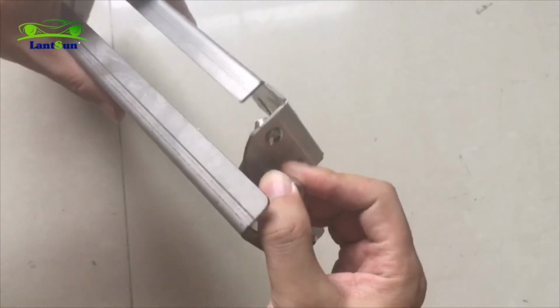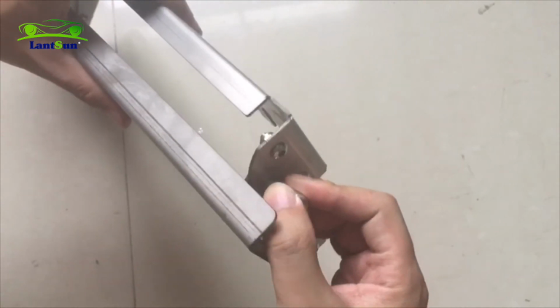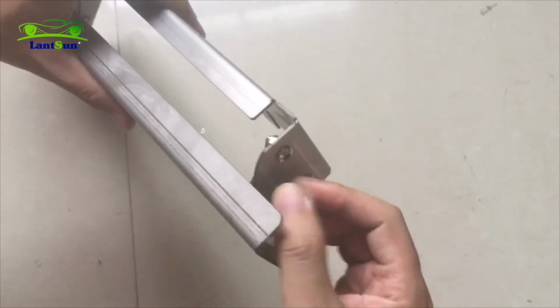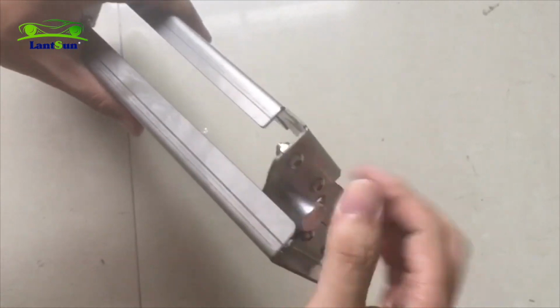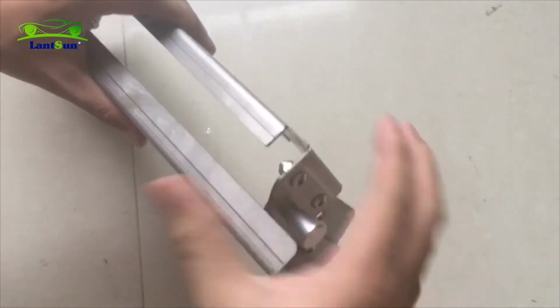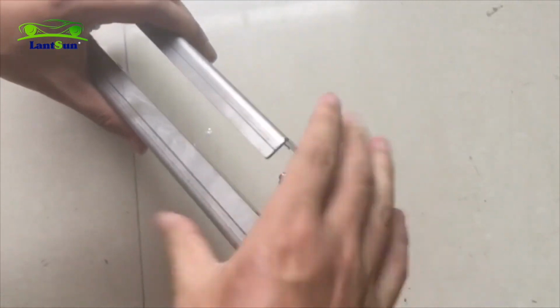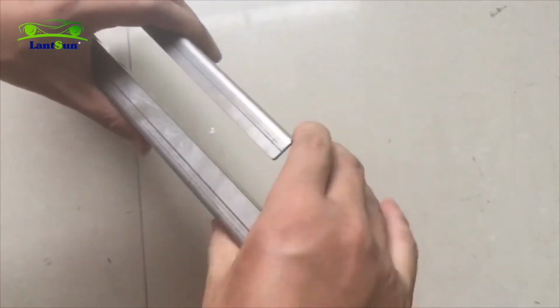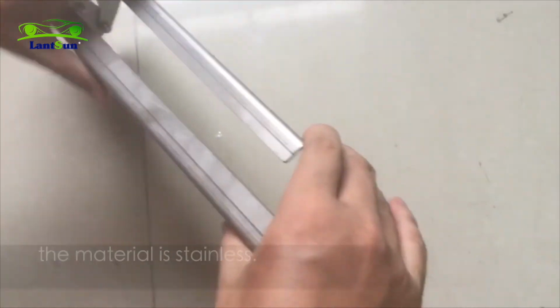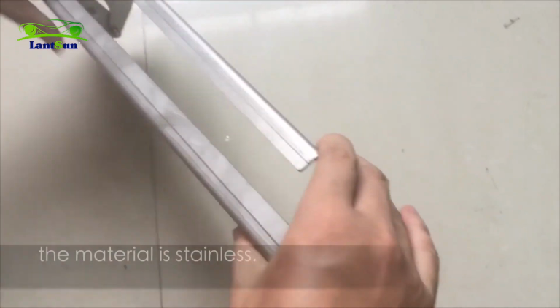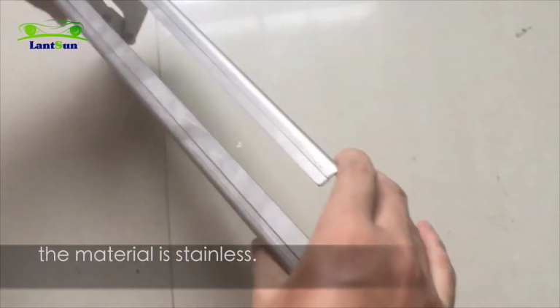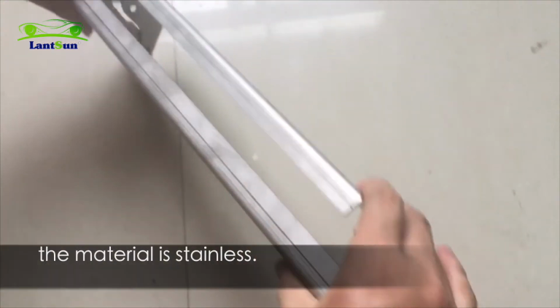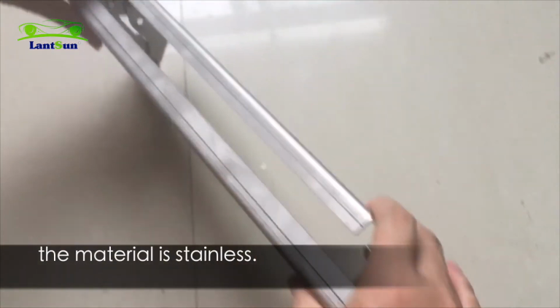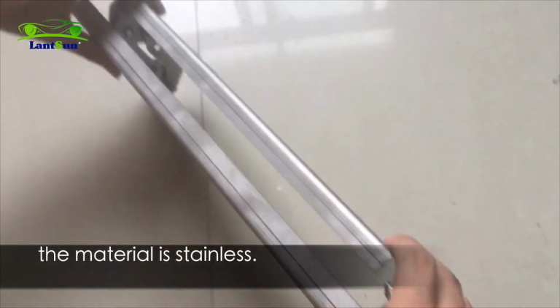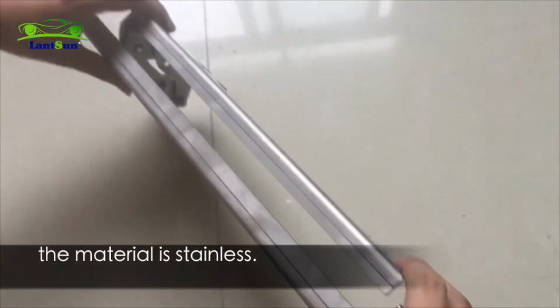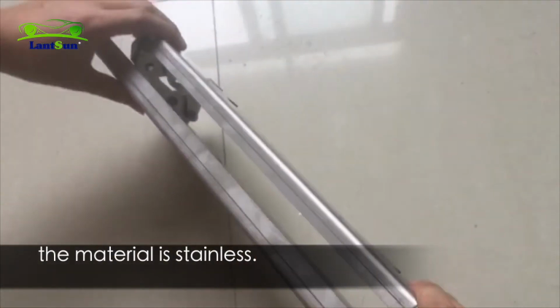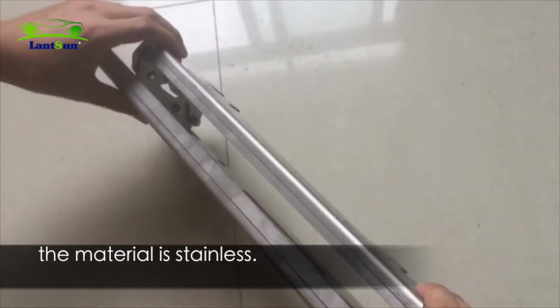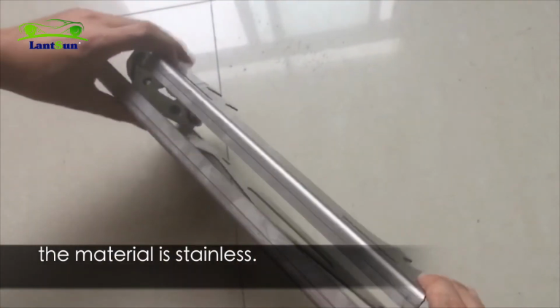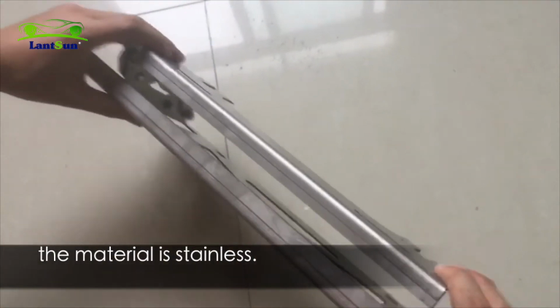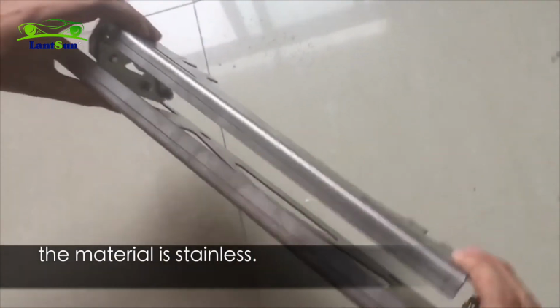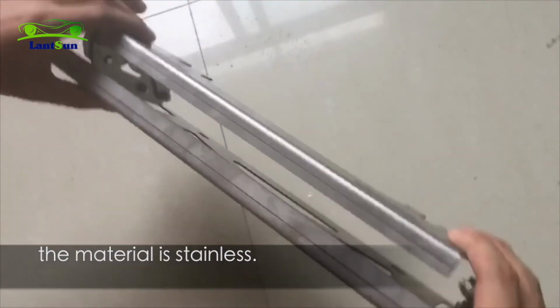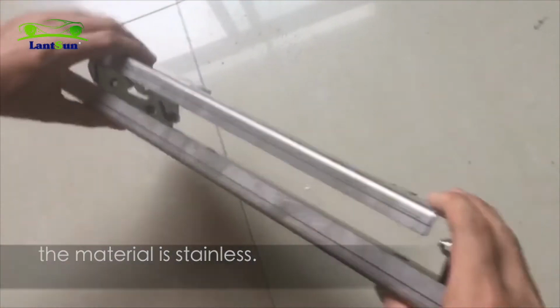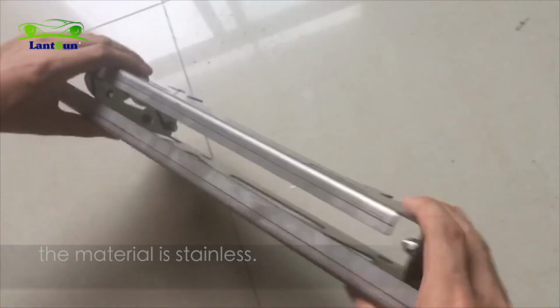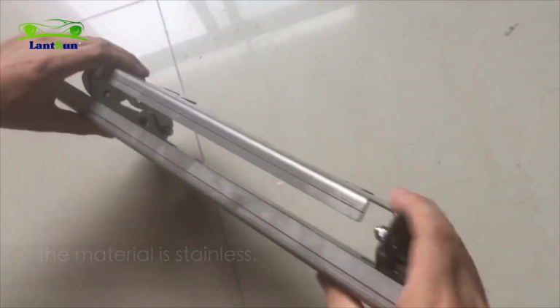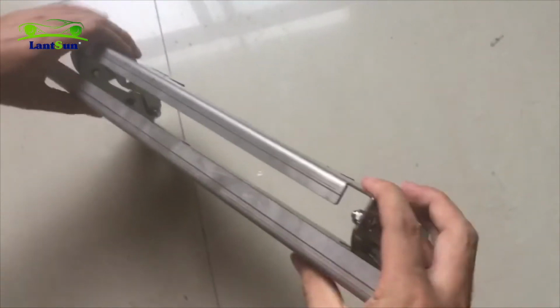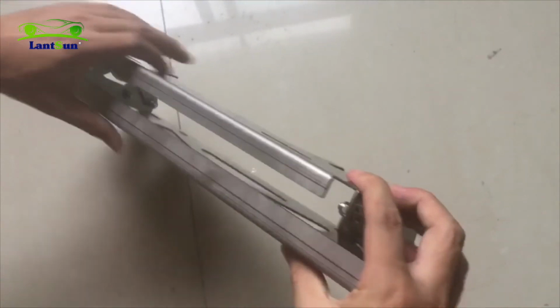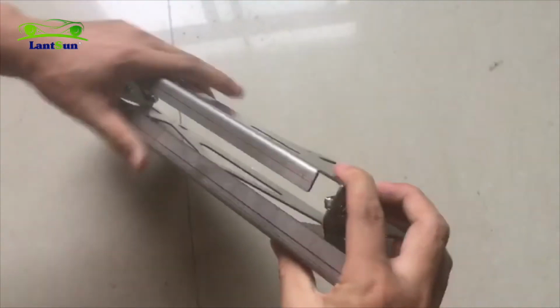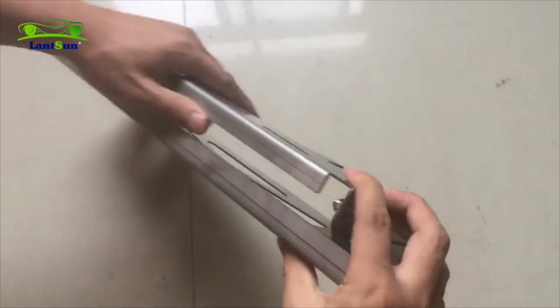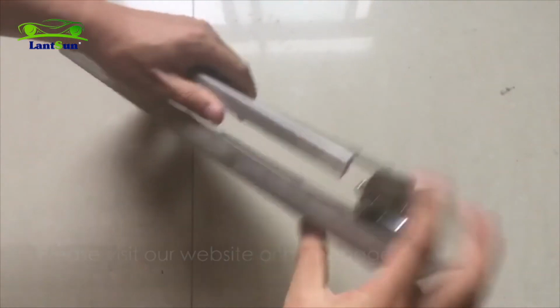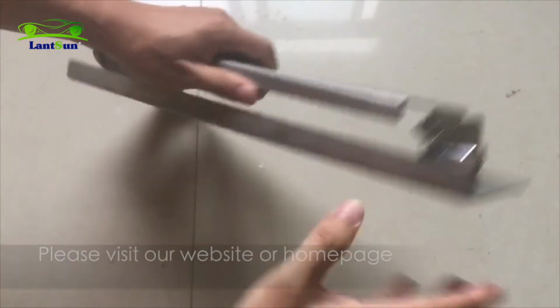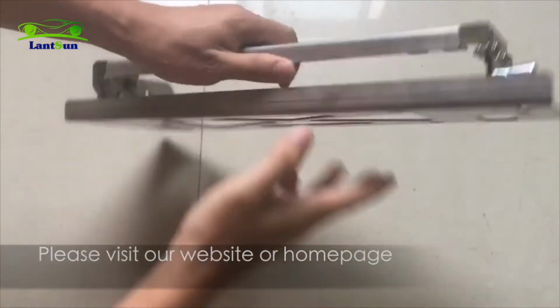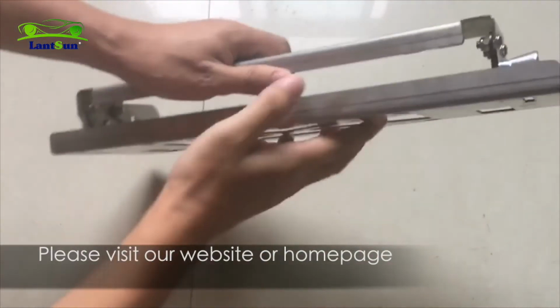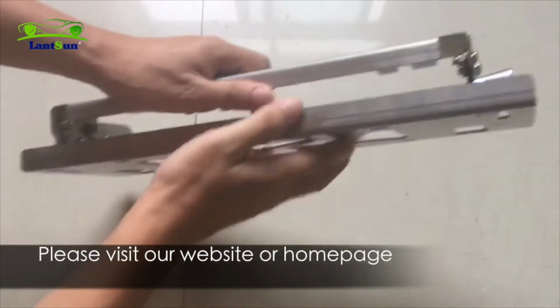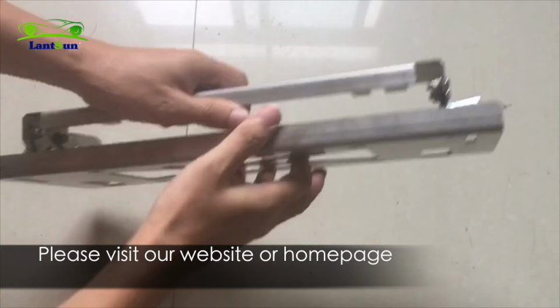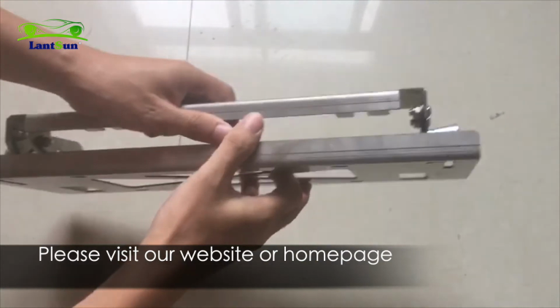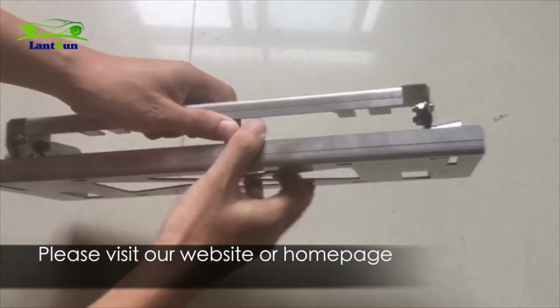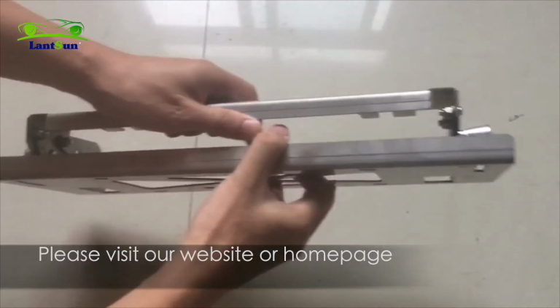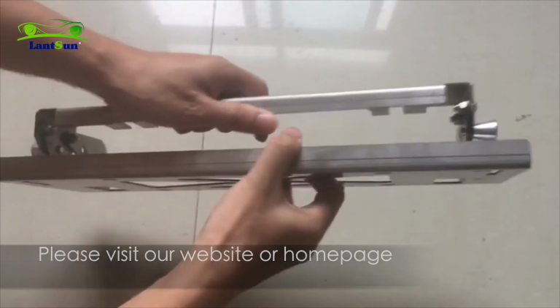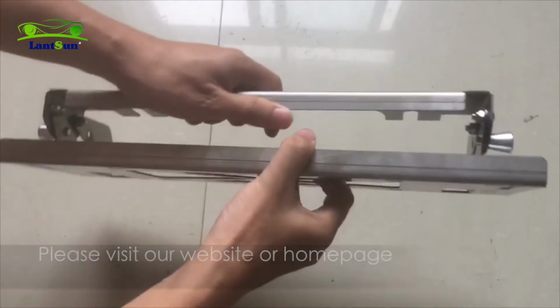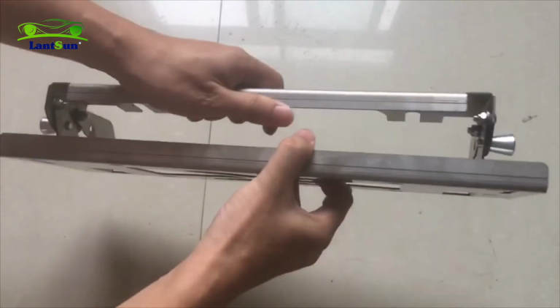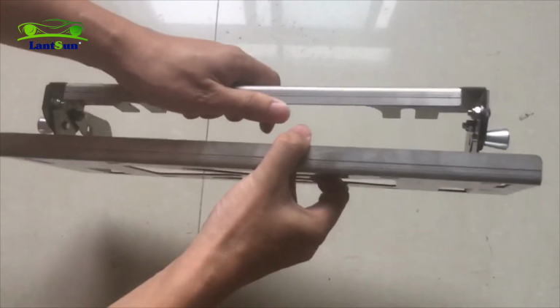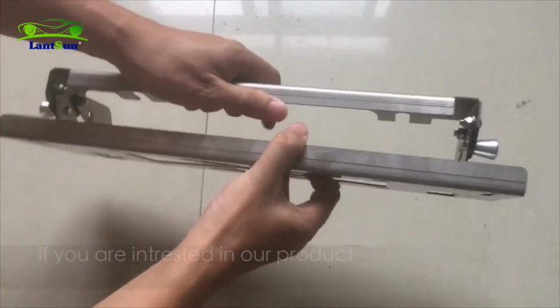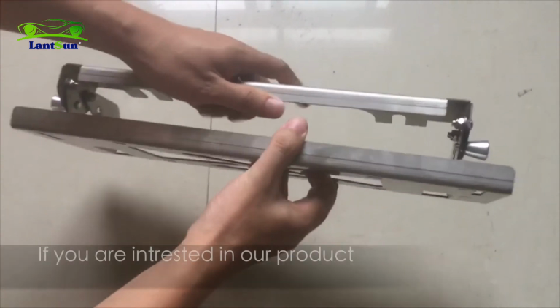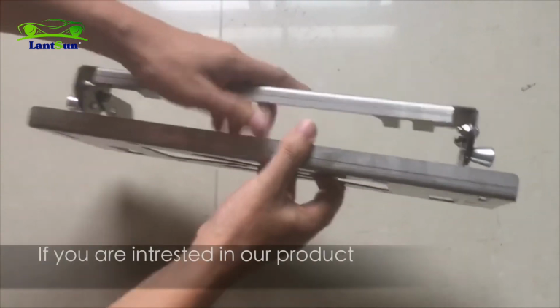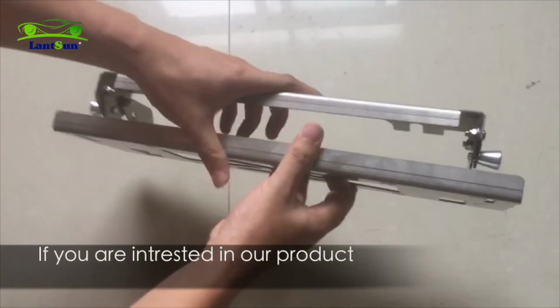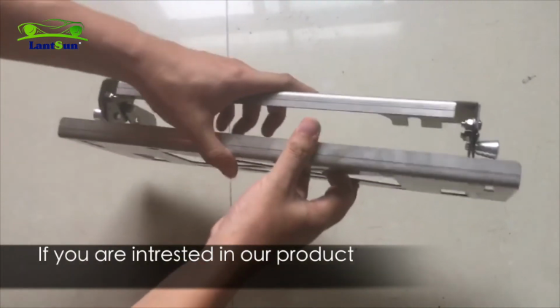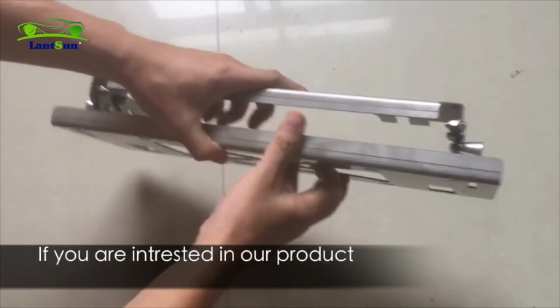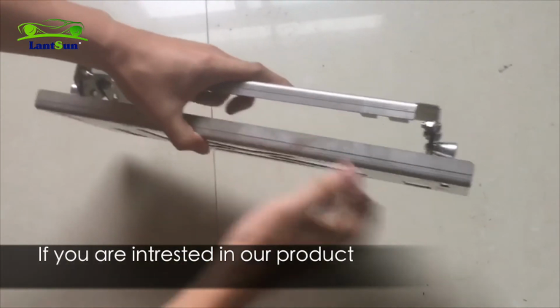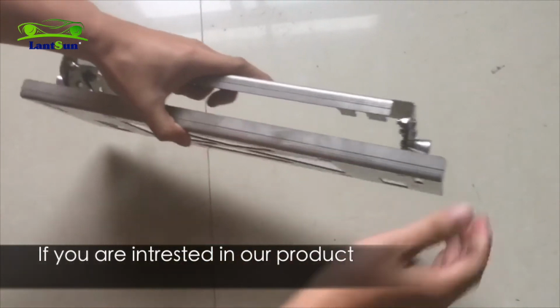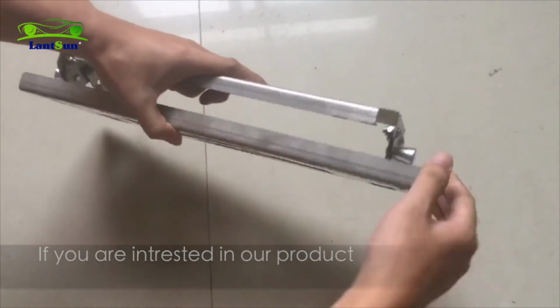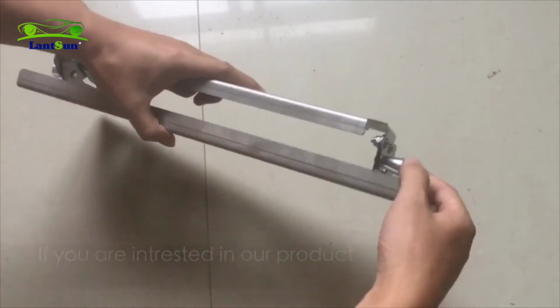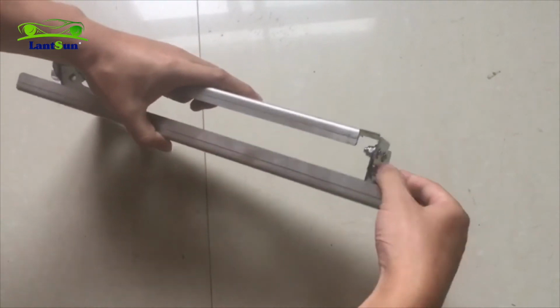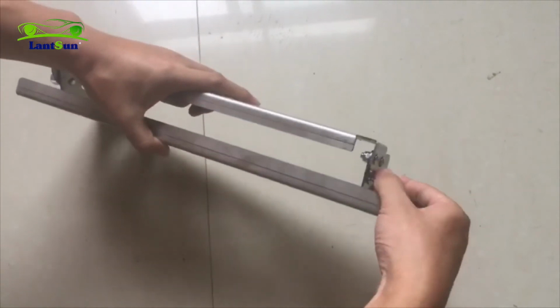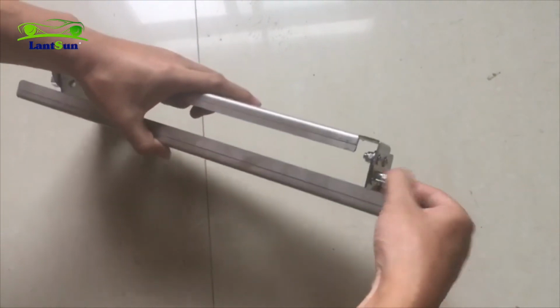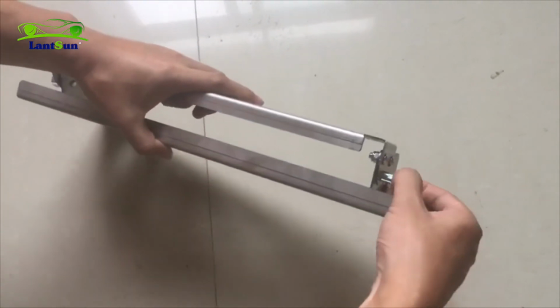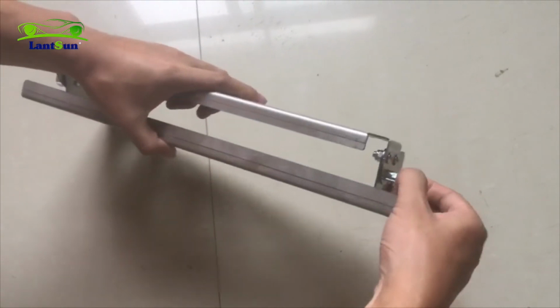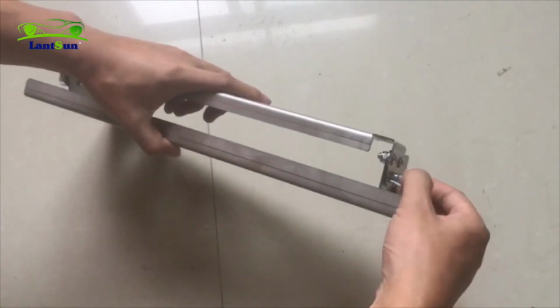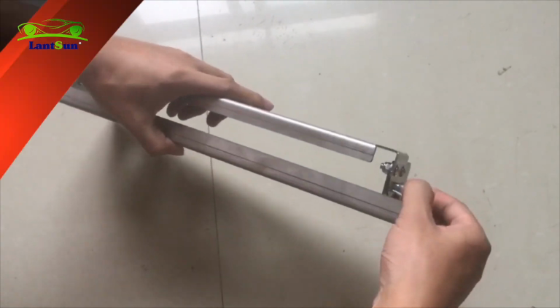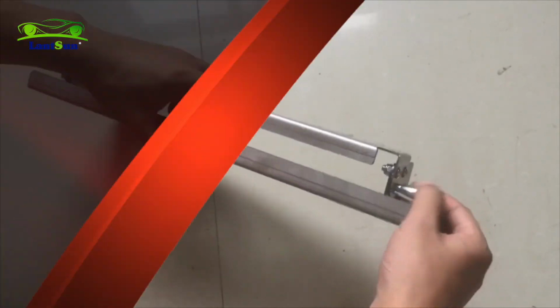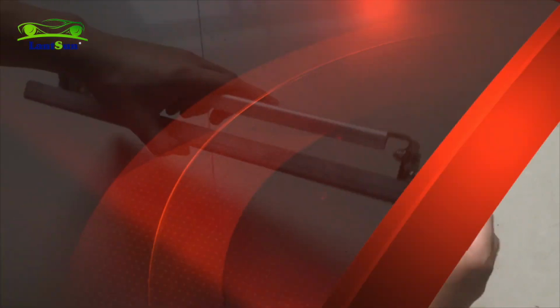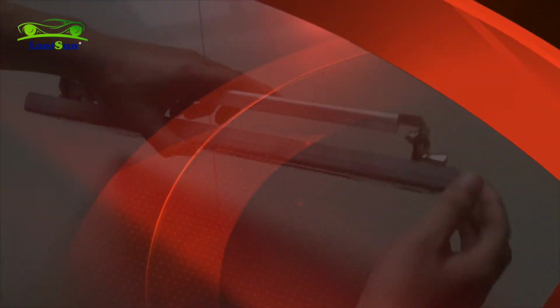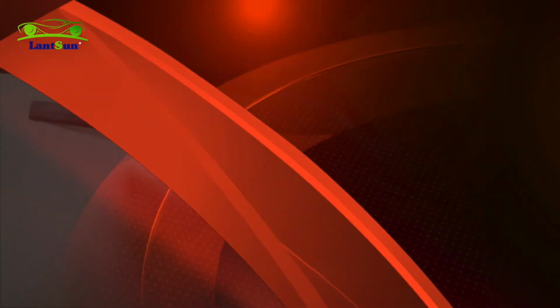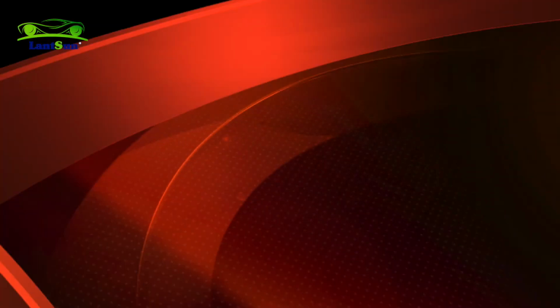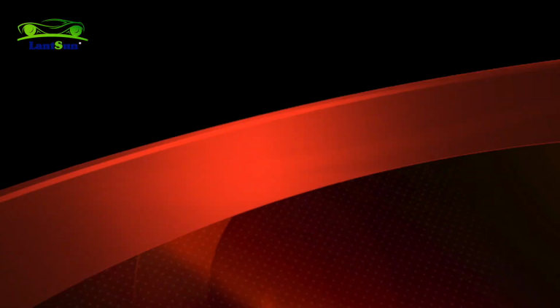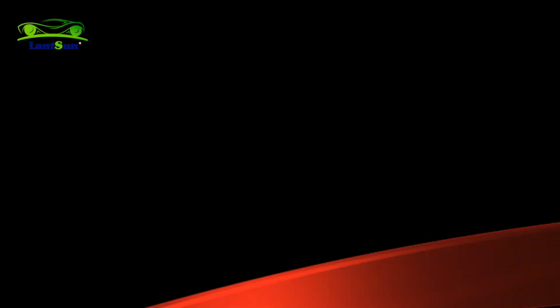The material is stainless. Please visit our website or homepage if you are interested in this item. Thank you for watching. See you next time.